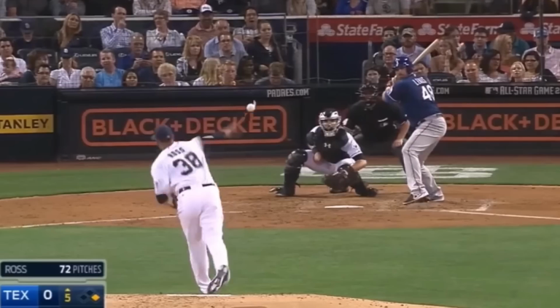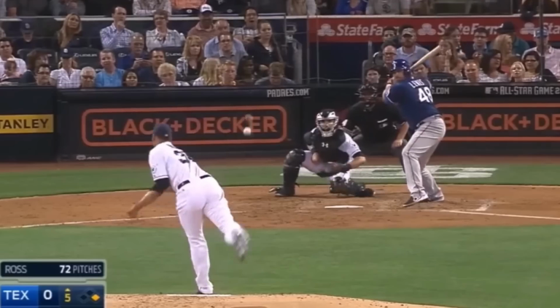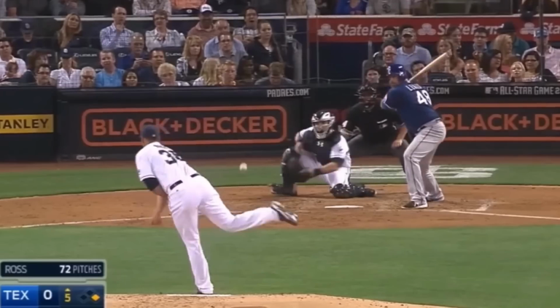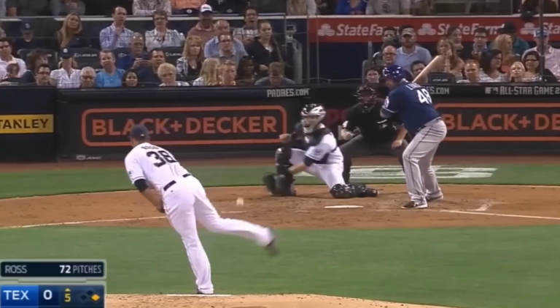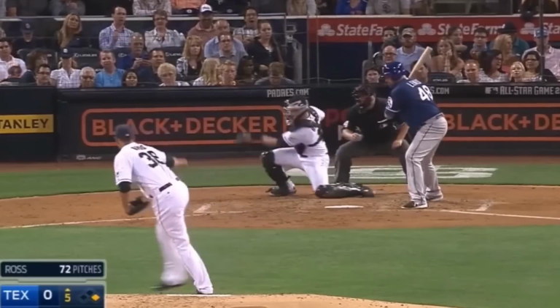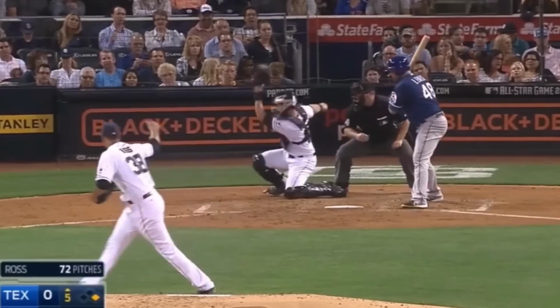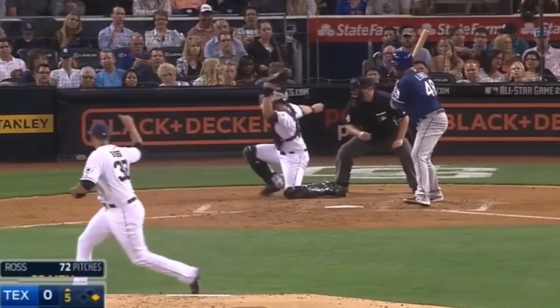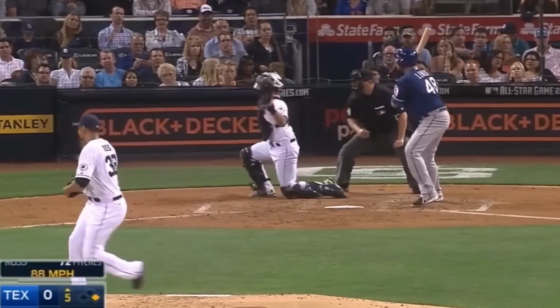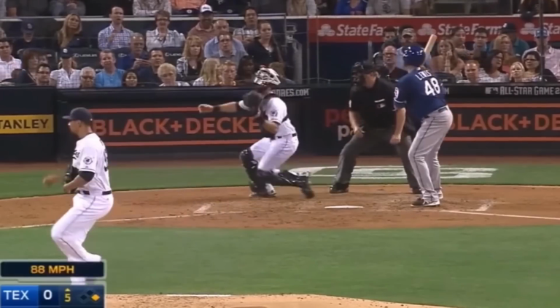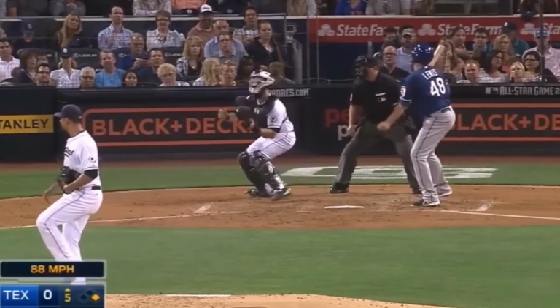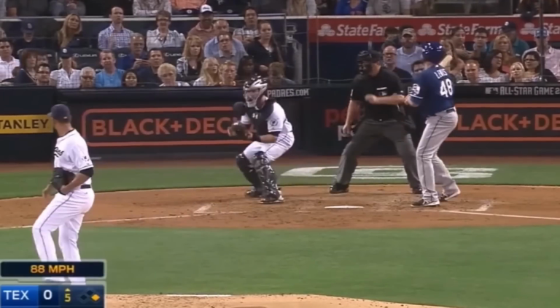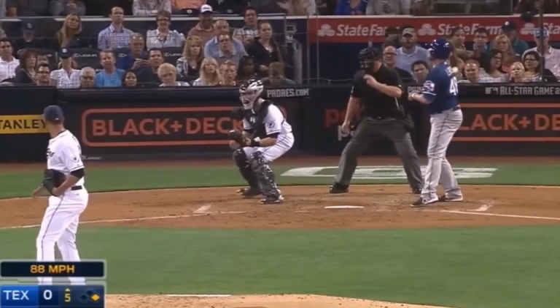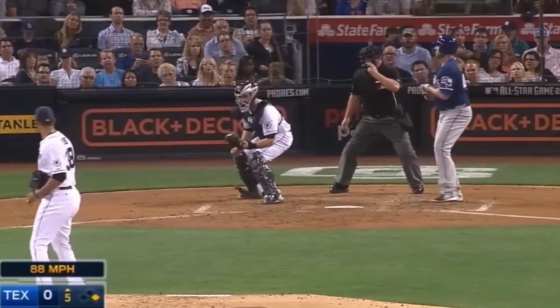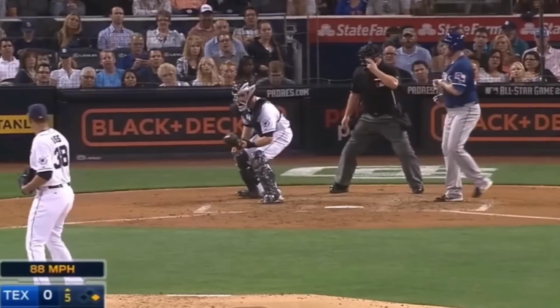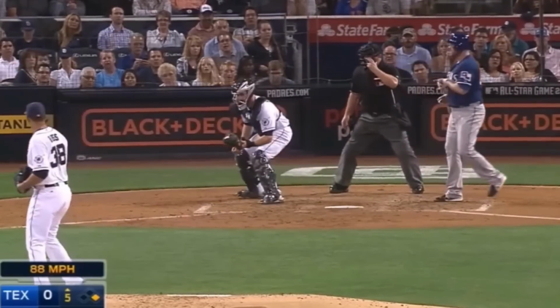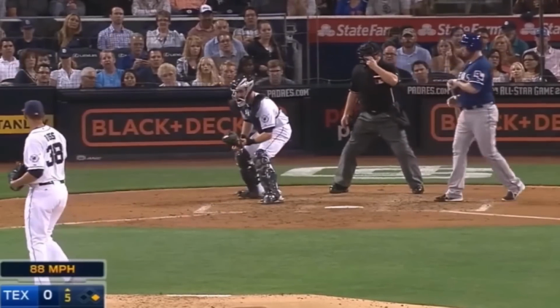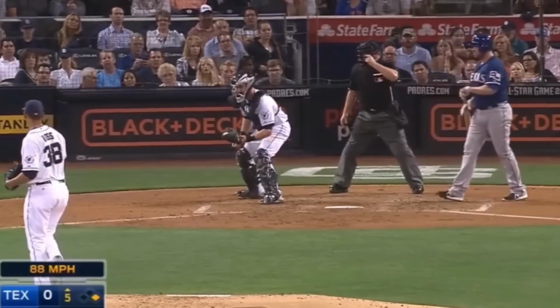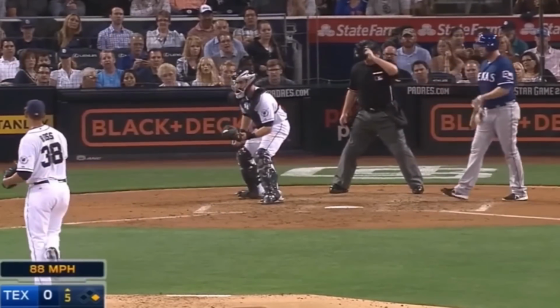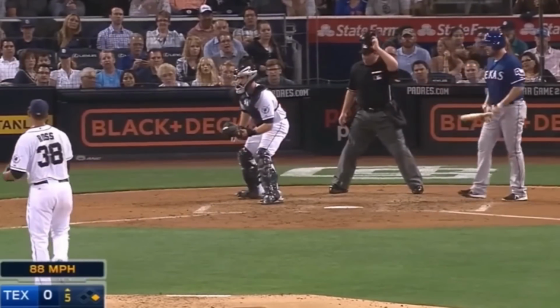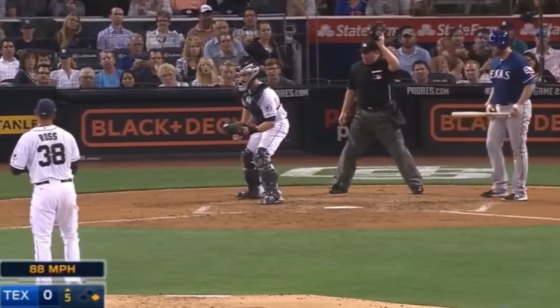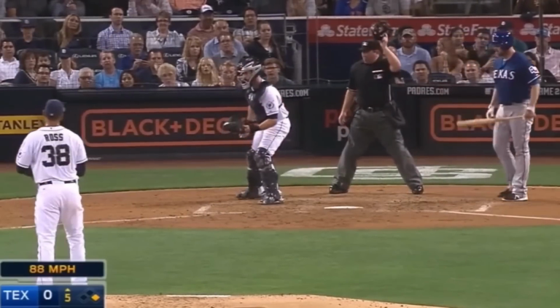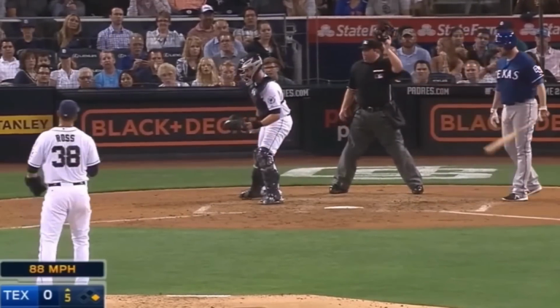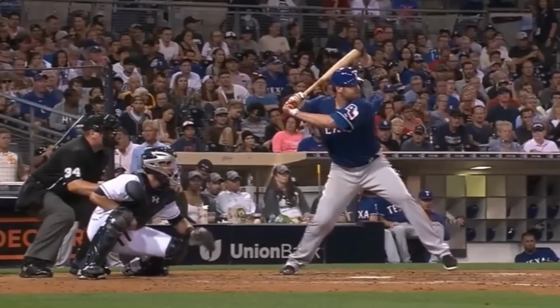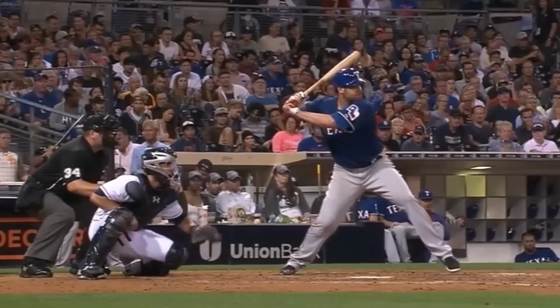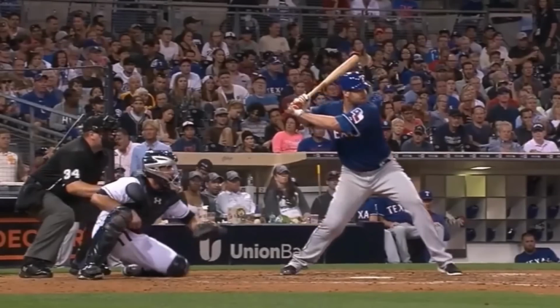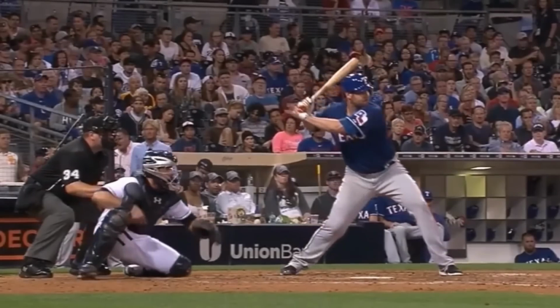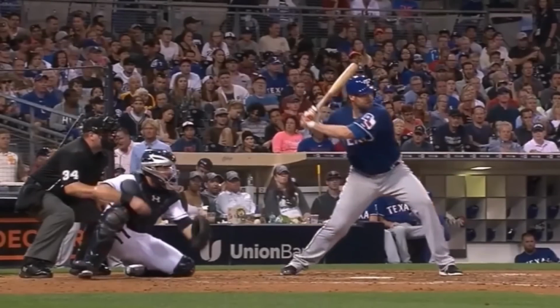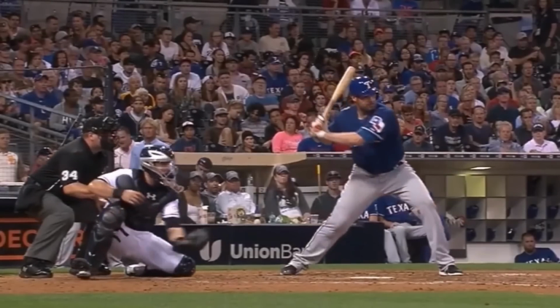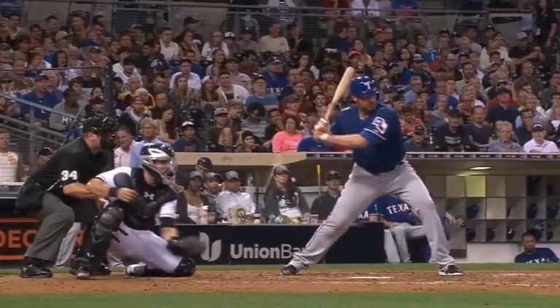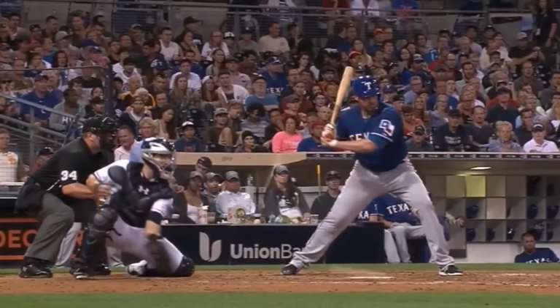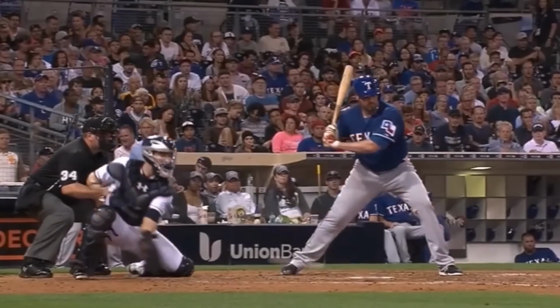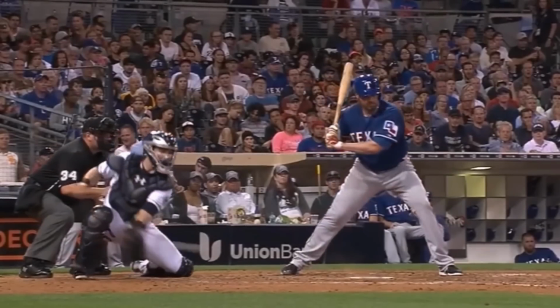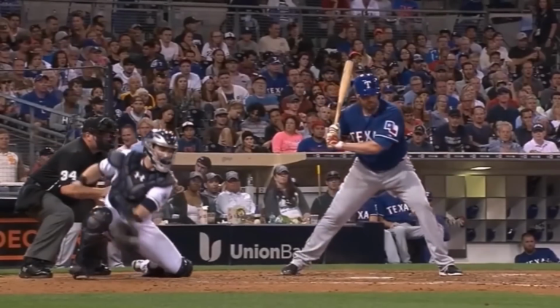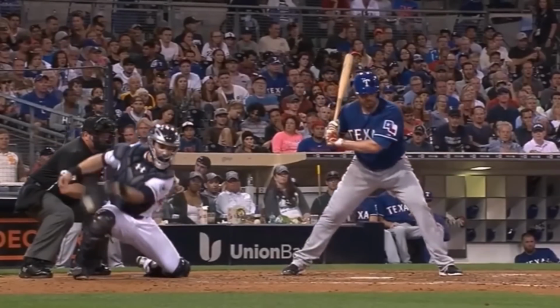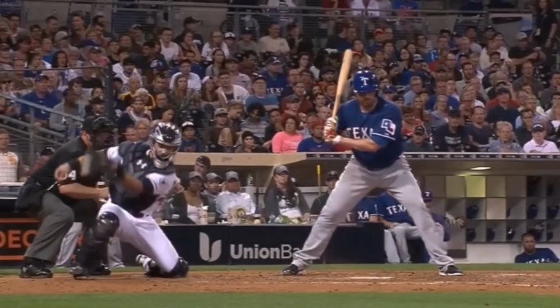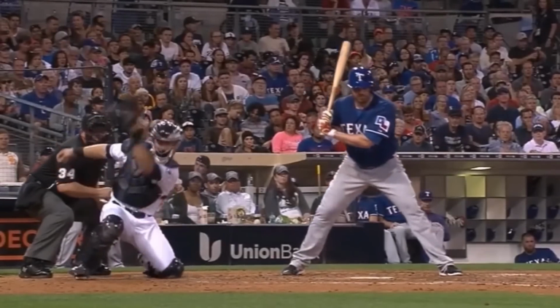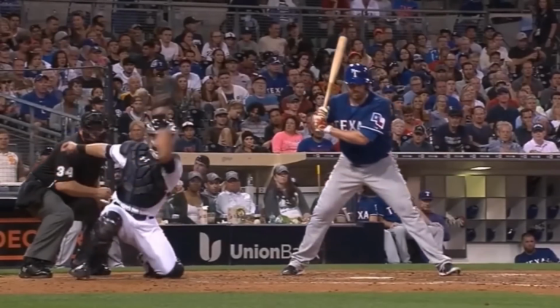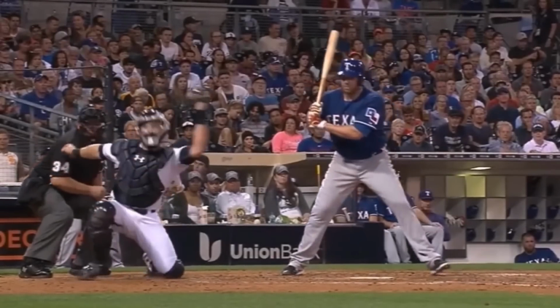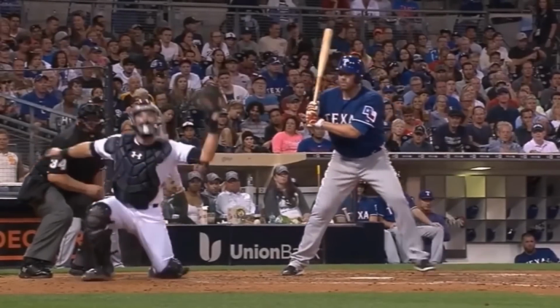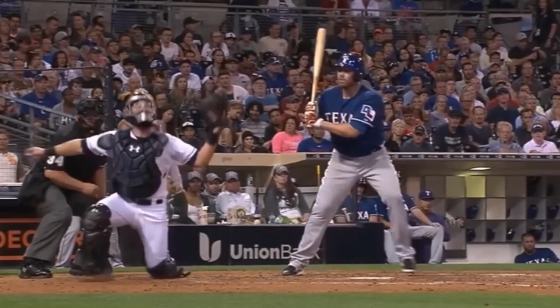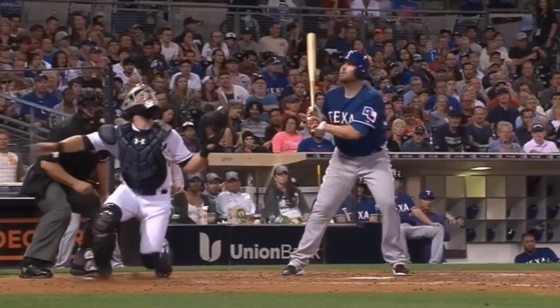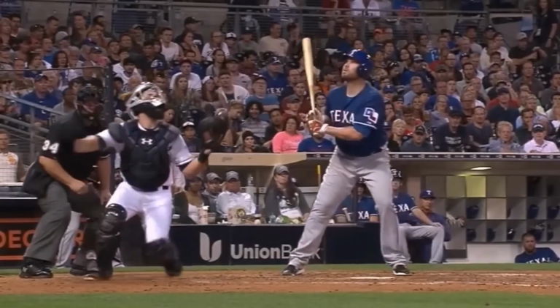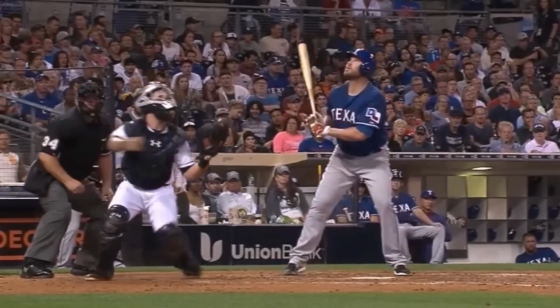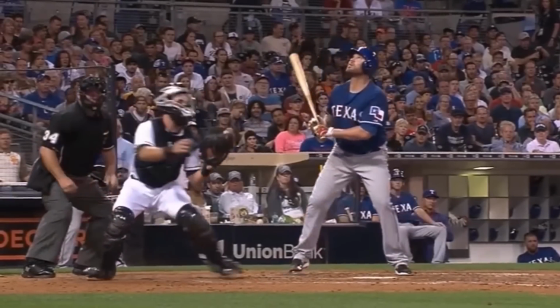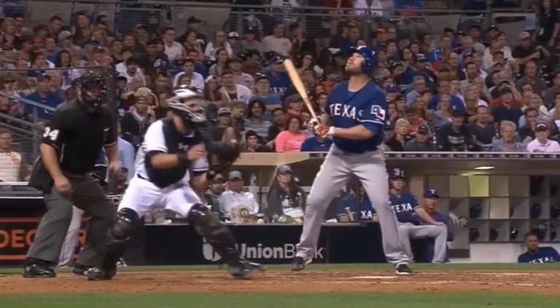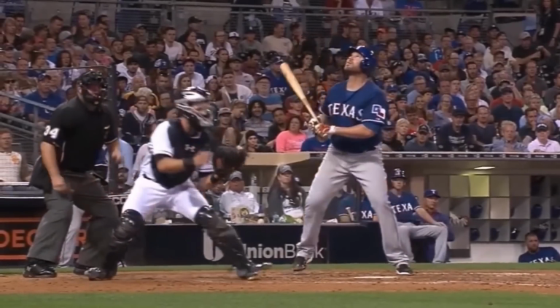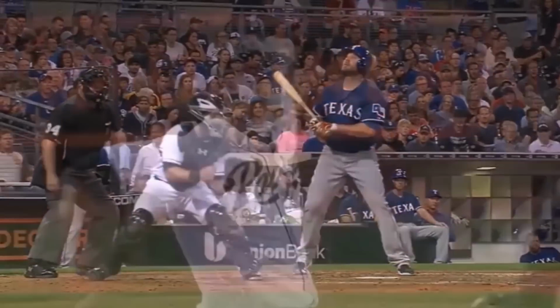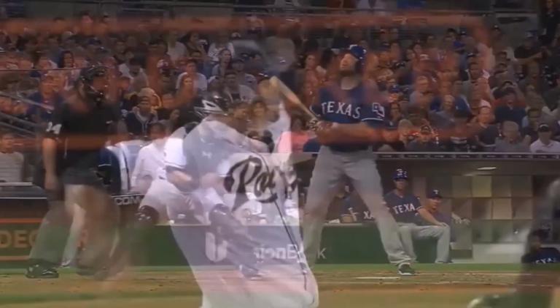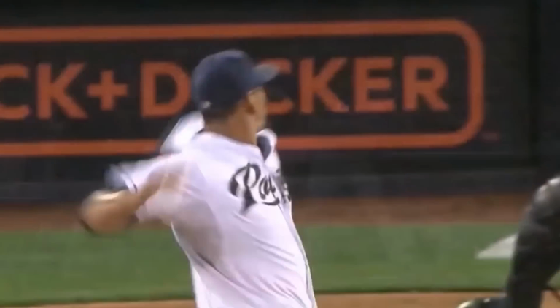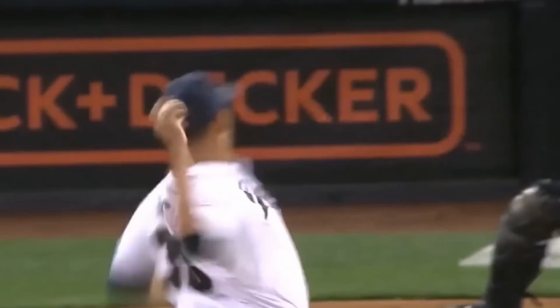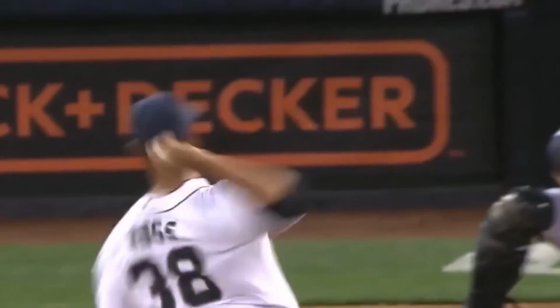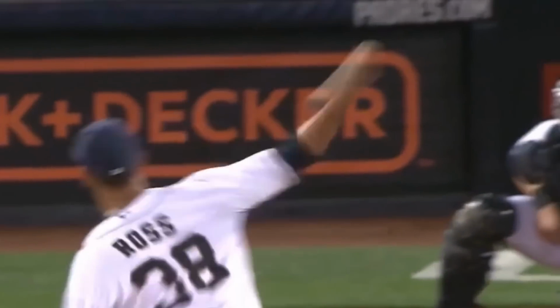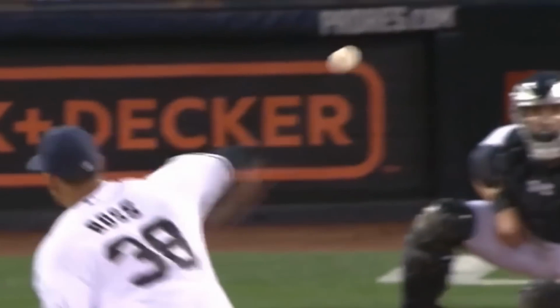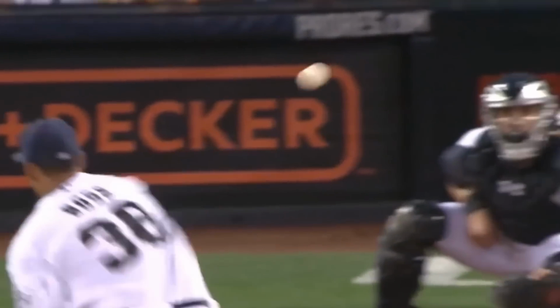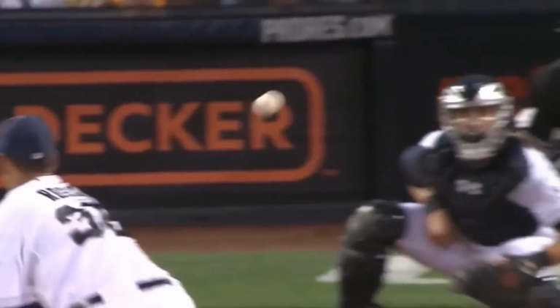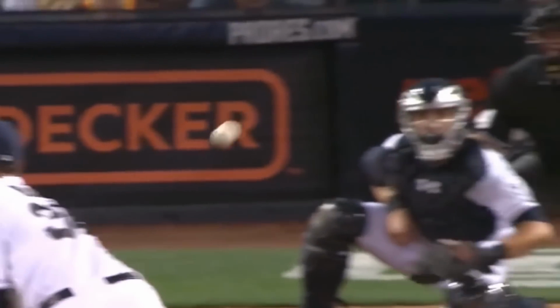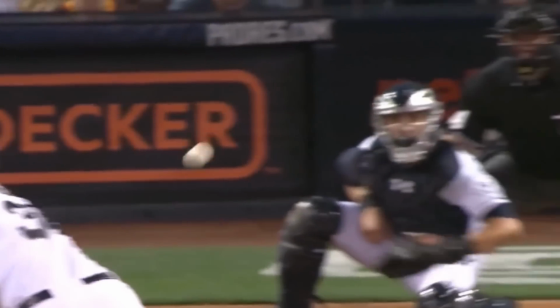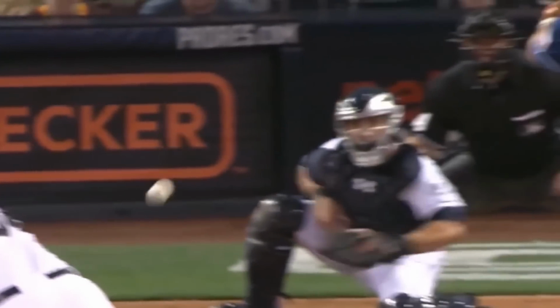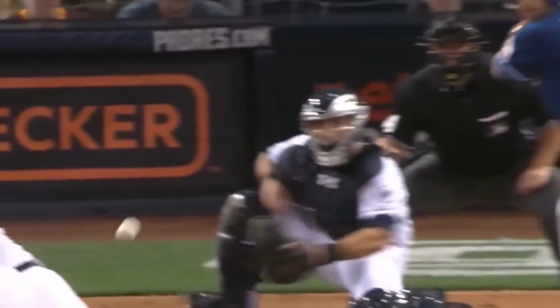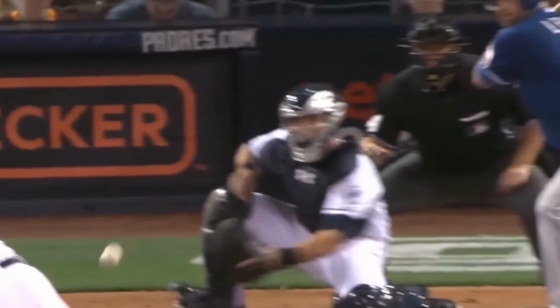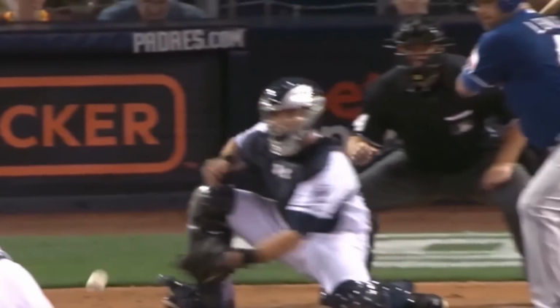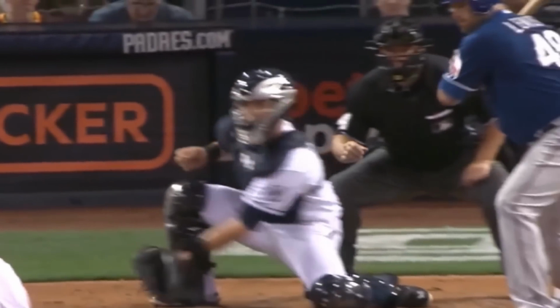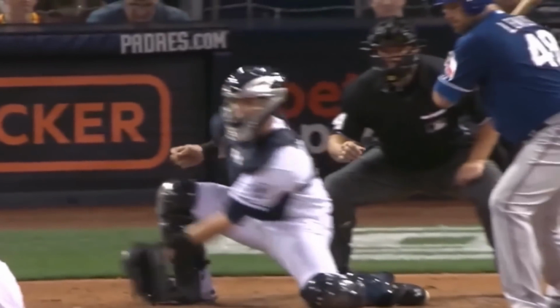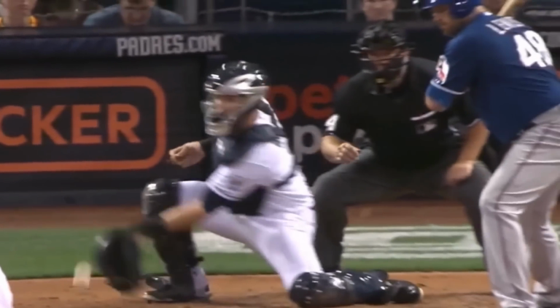Here's amazing defensive catcher Austin Hedges making a pure reaction play, scooping a slider in the dirt in a manner you probably wouldn't teach, but was effective regardless.